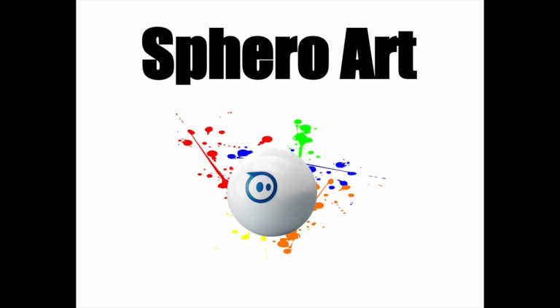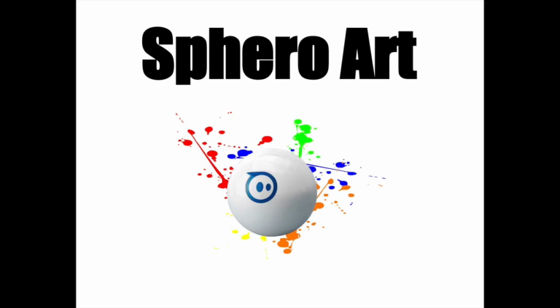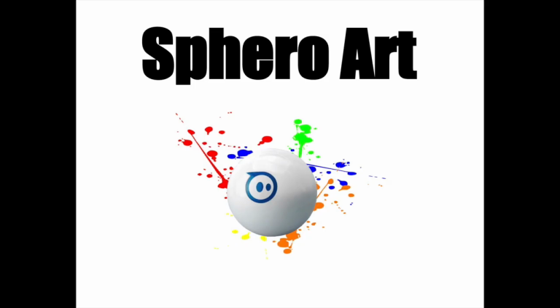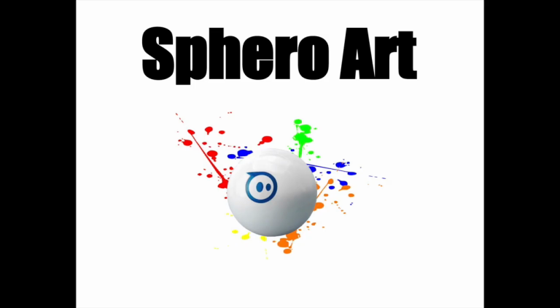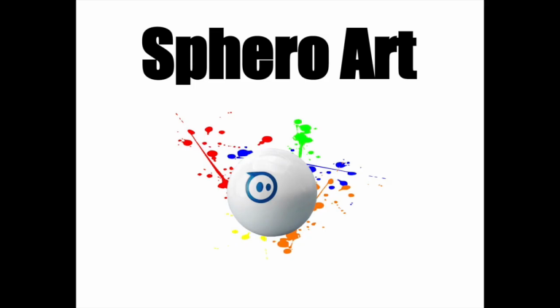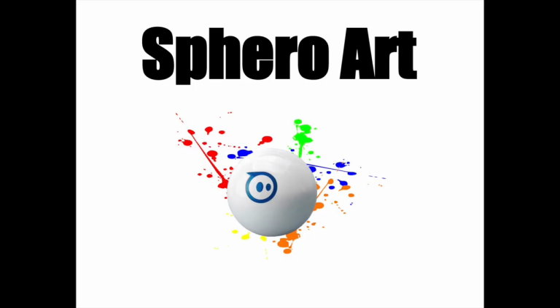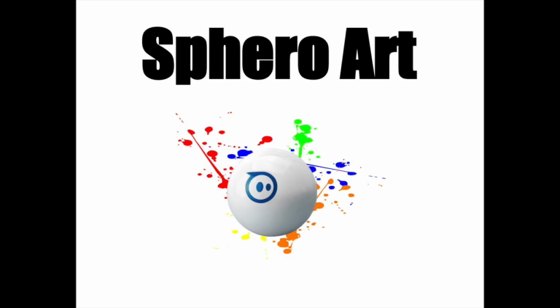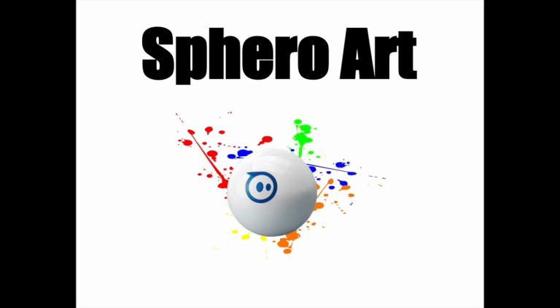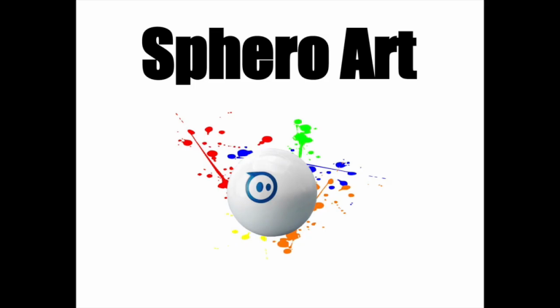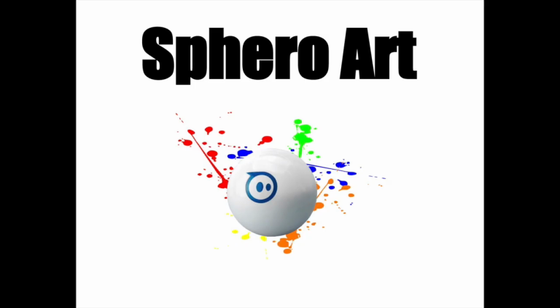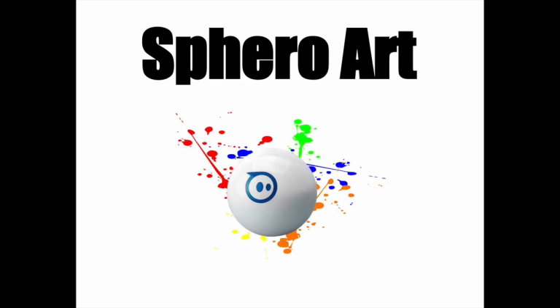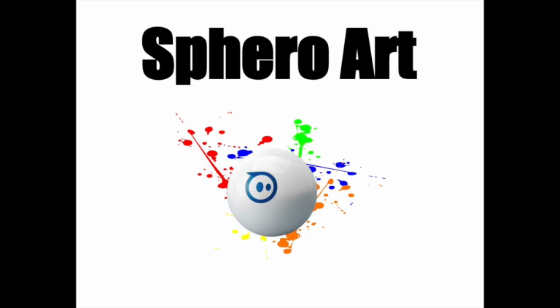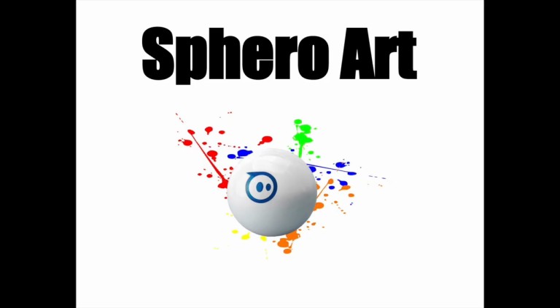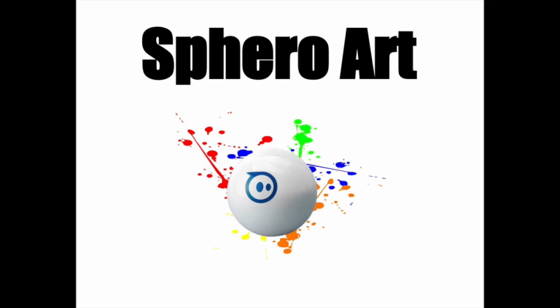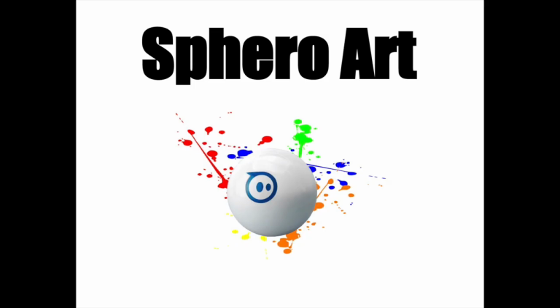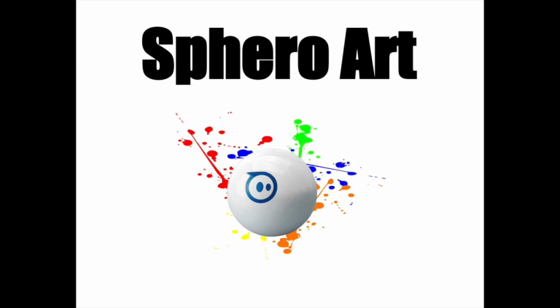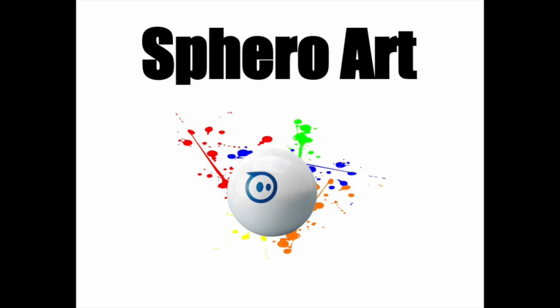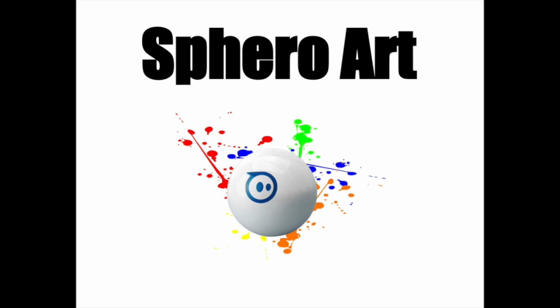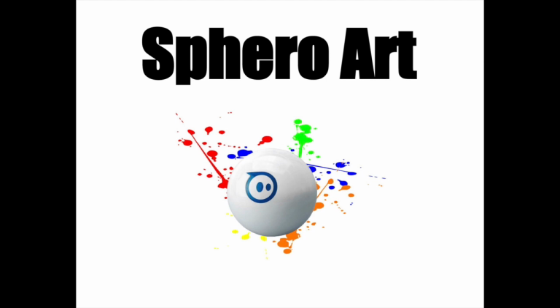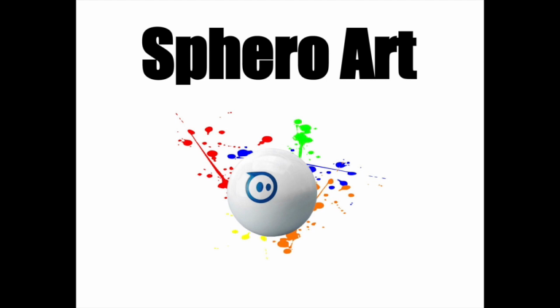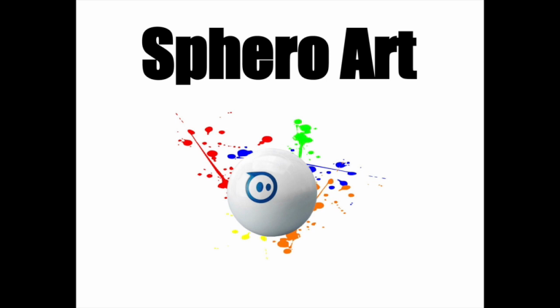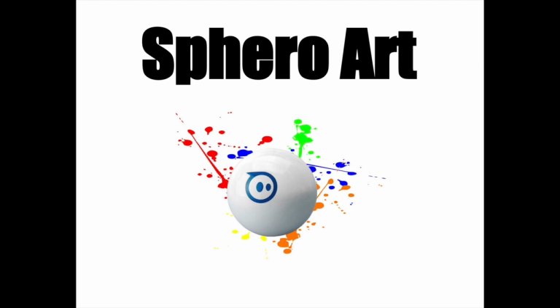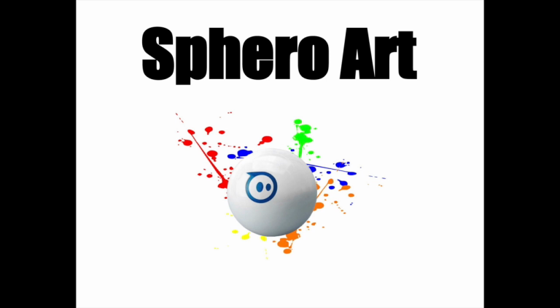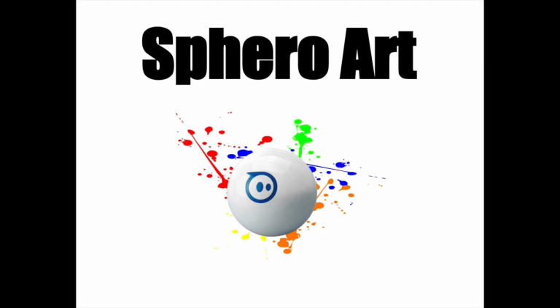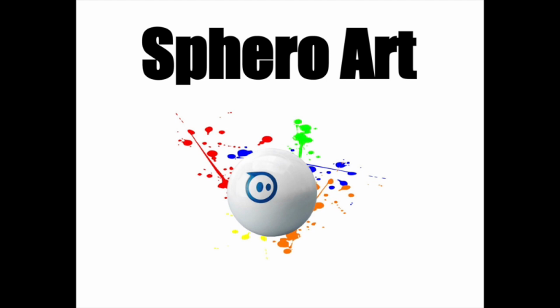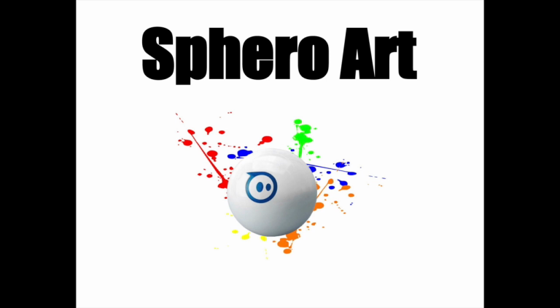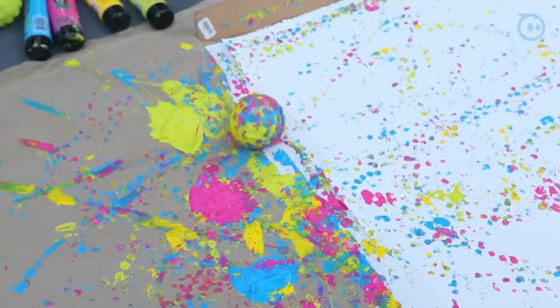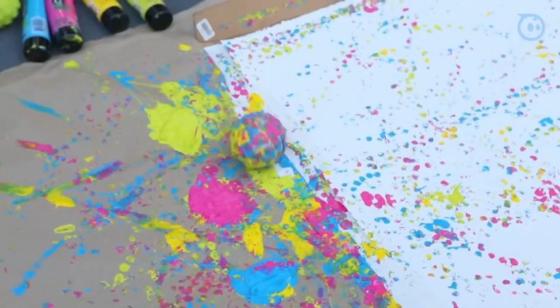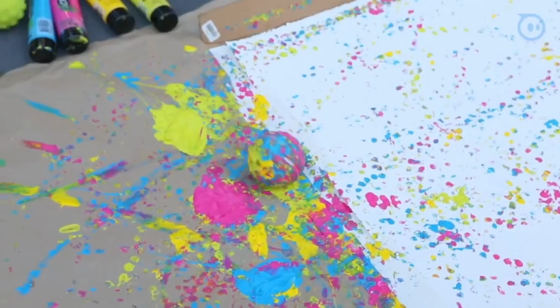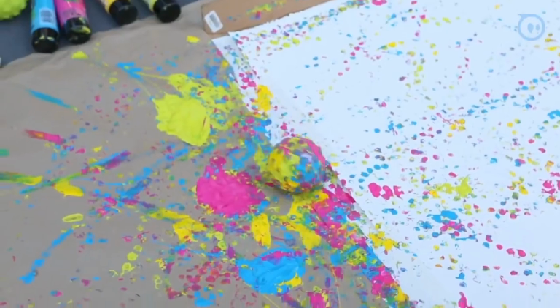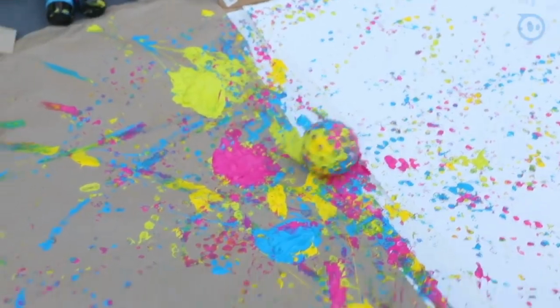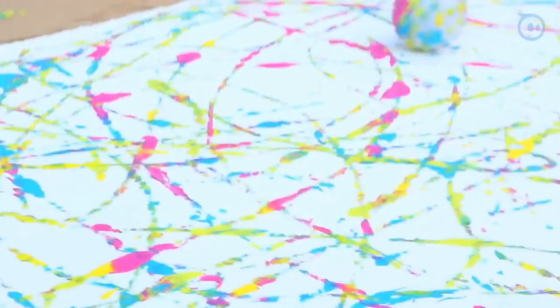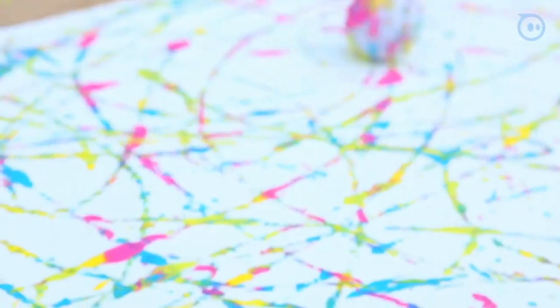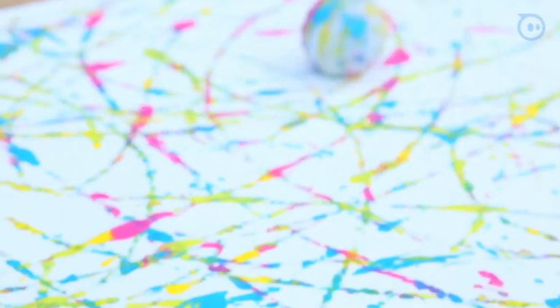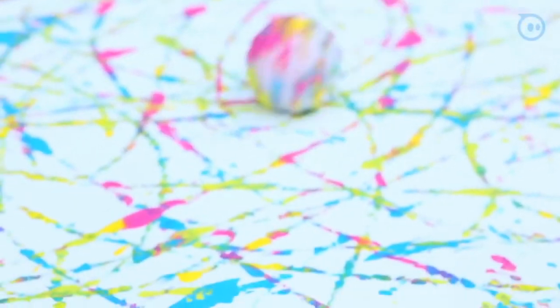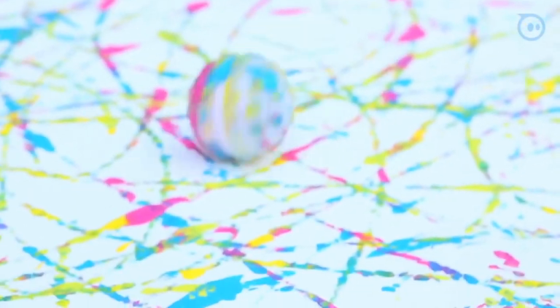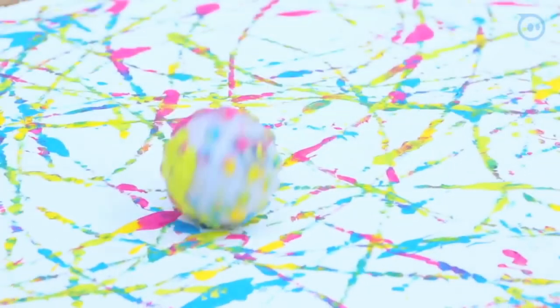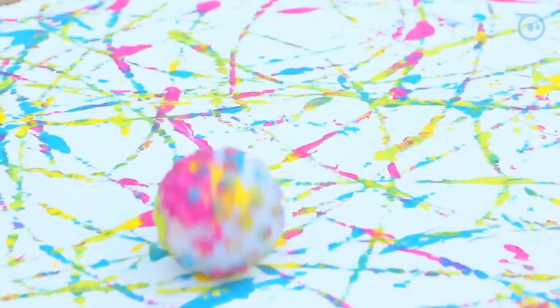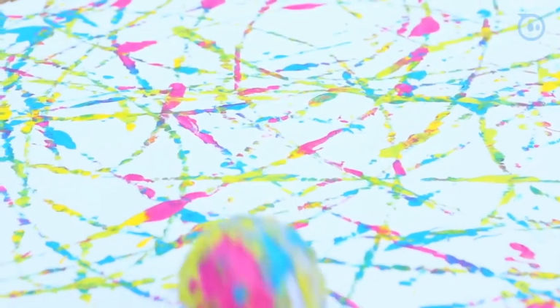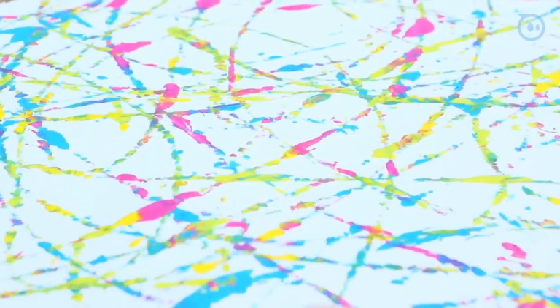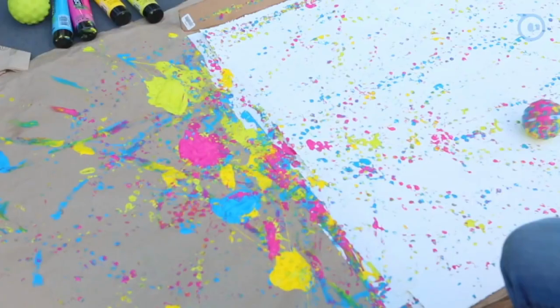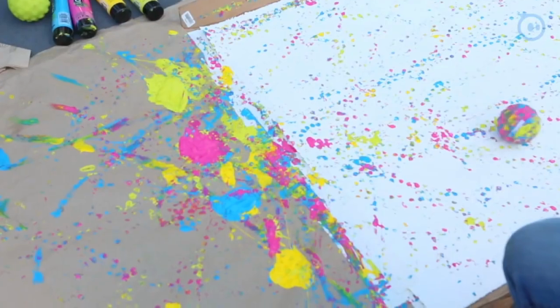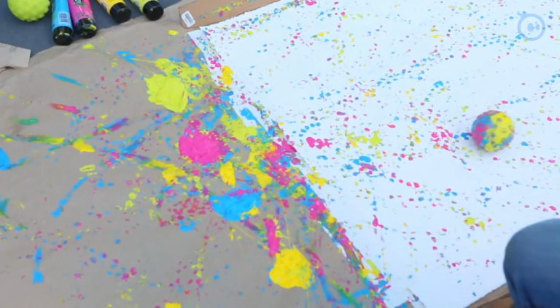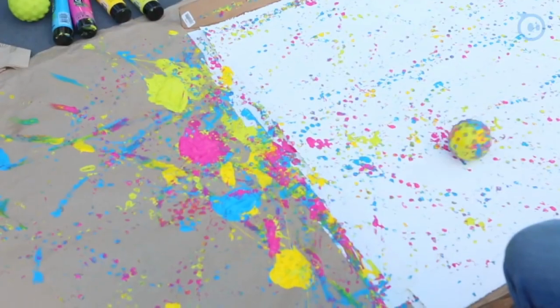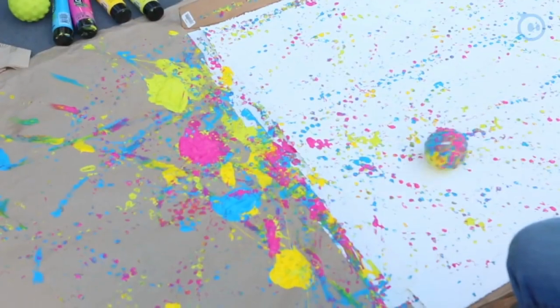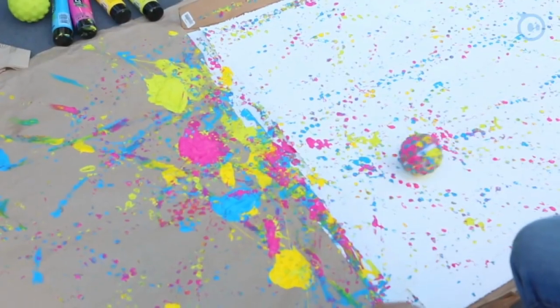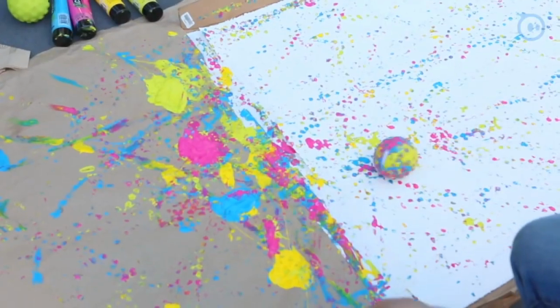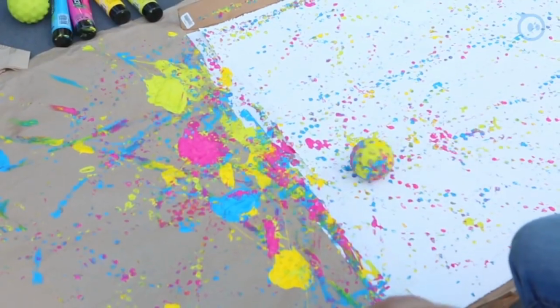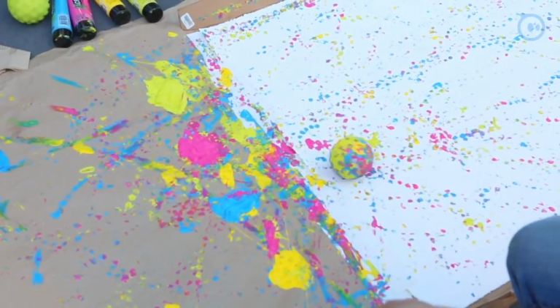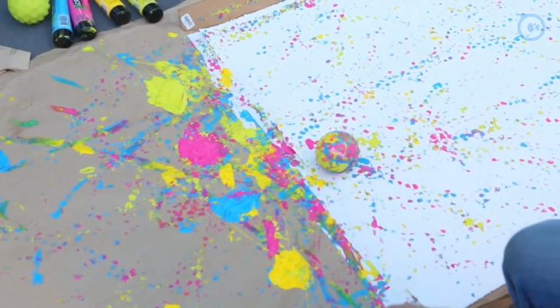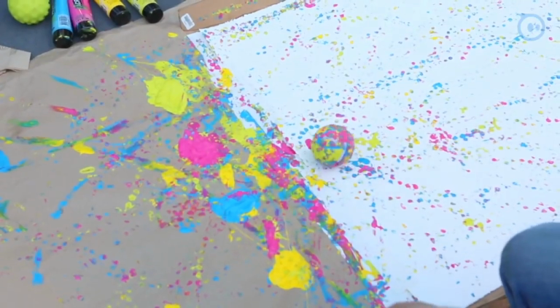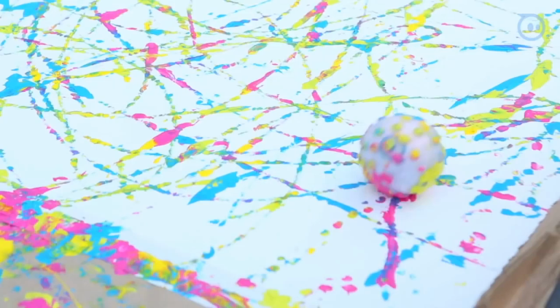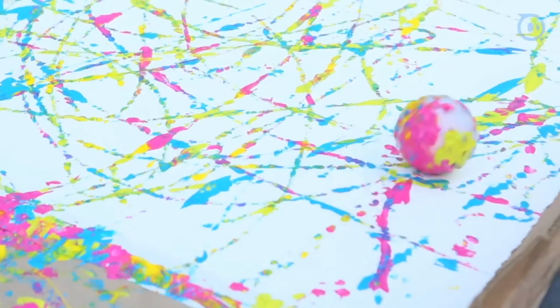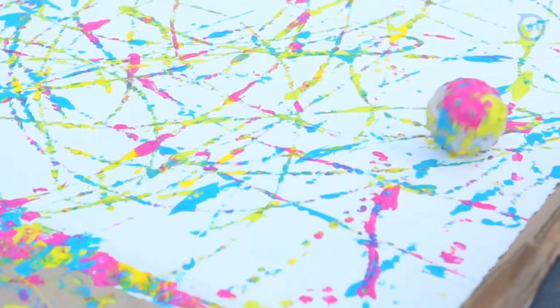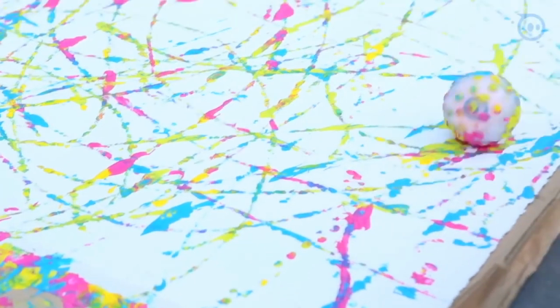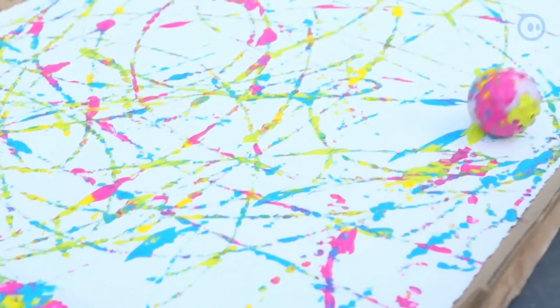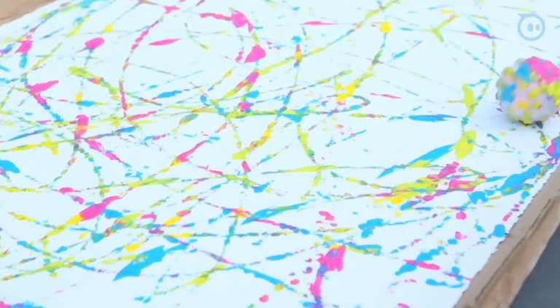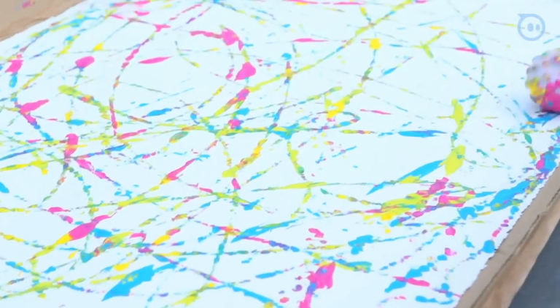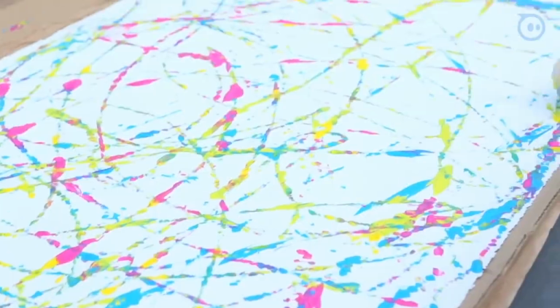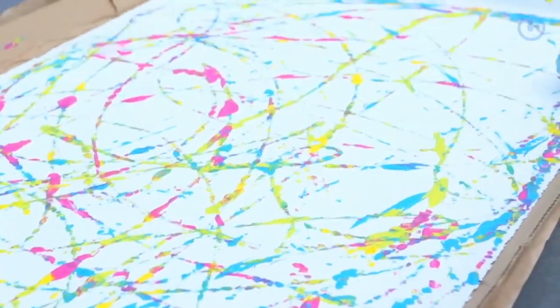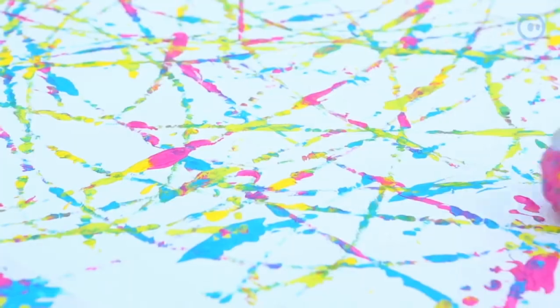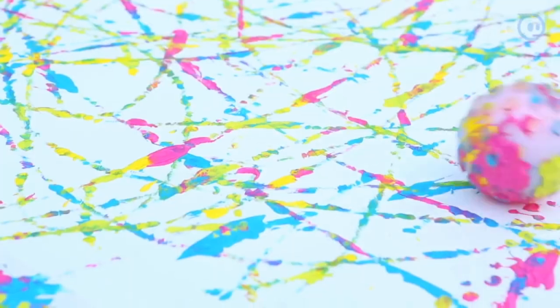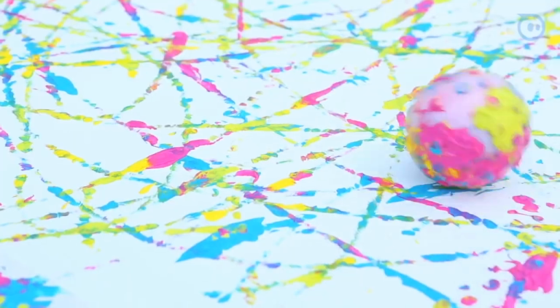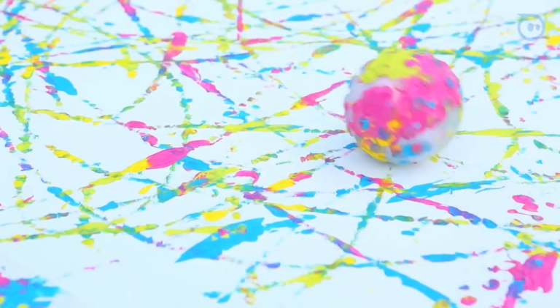Sphero Art. Spheros are small balls that you can code. You're going to squirt some paint around and create your own abstract art.